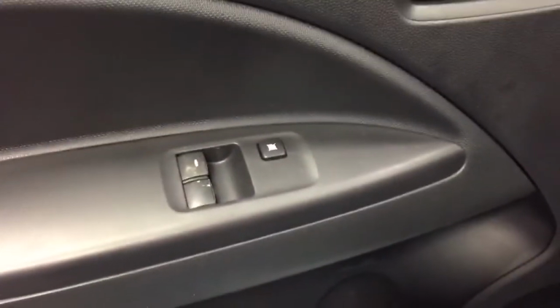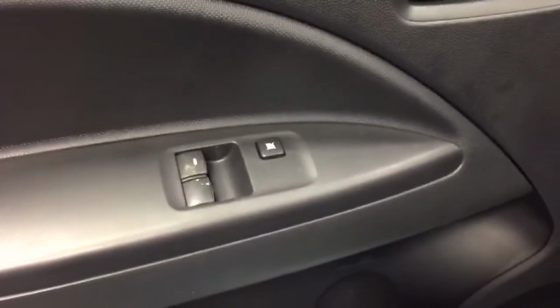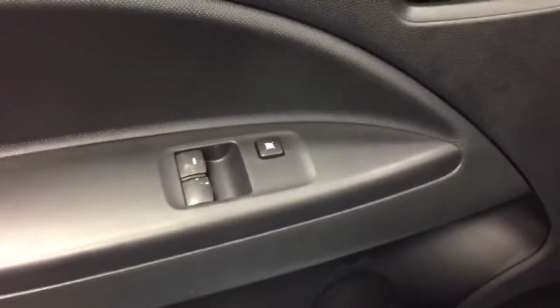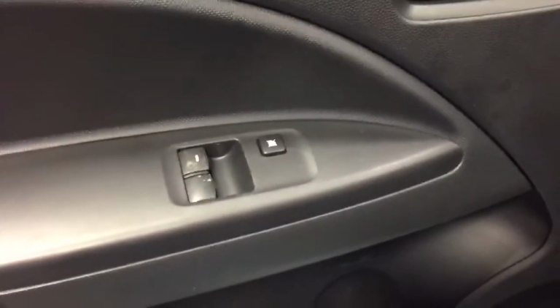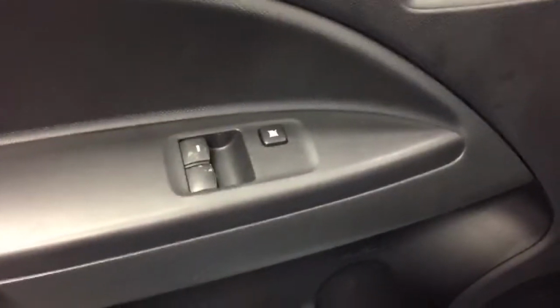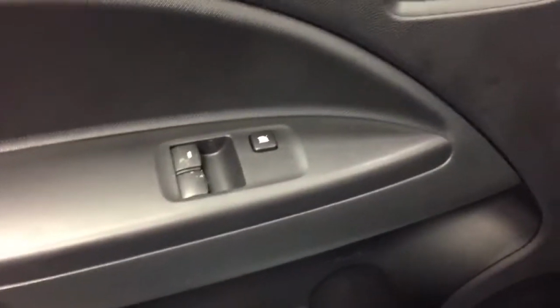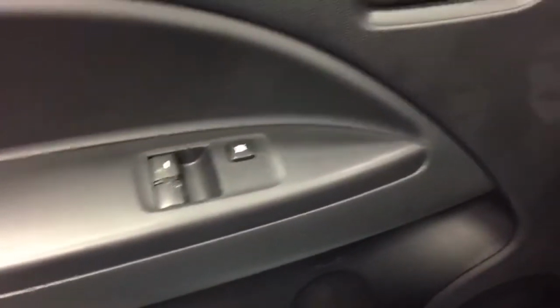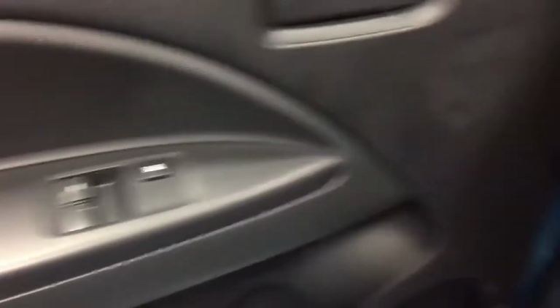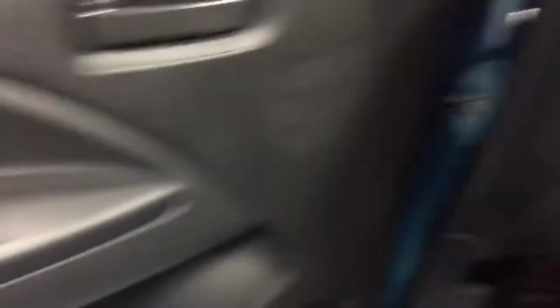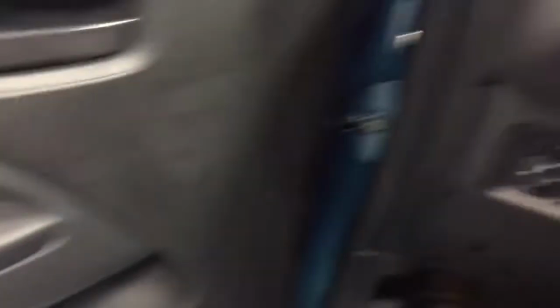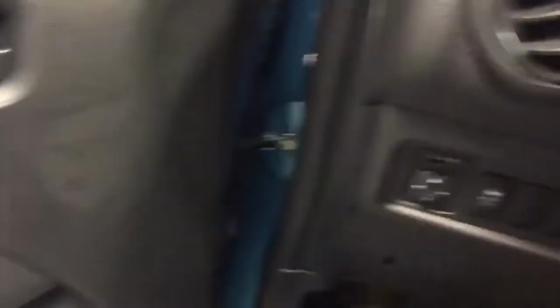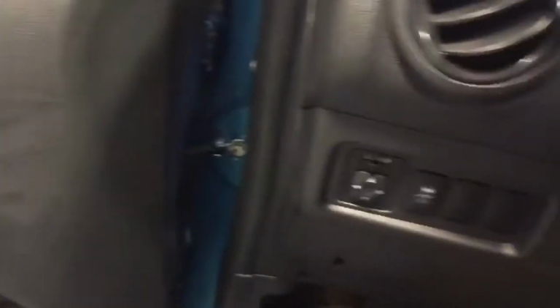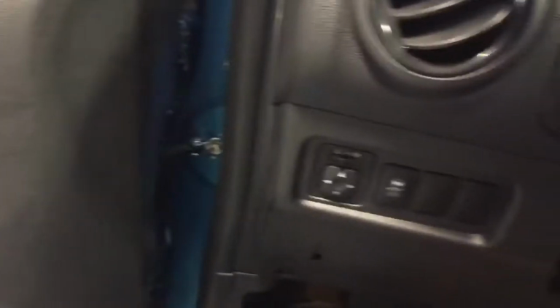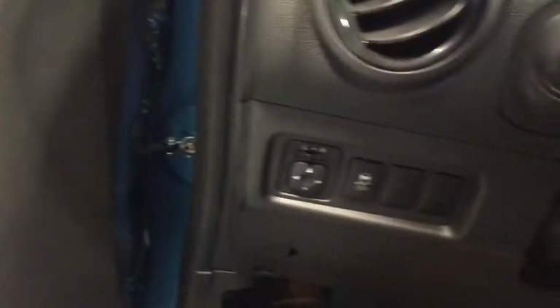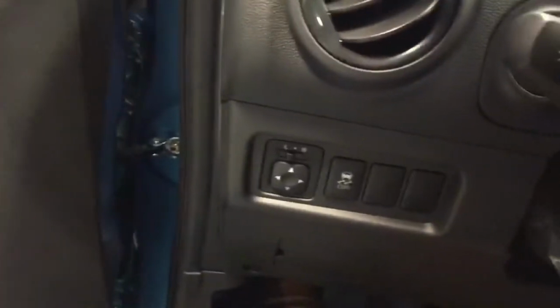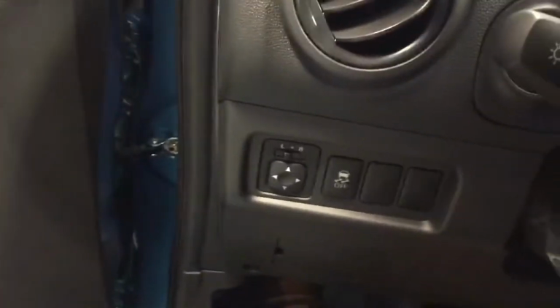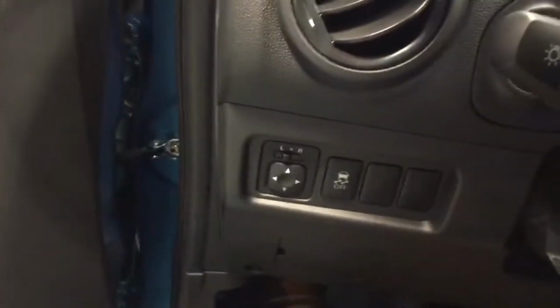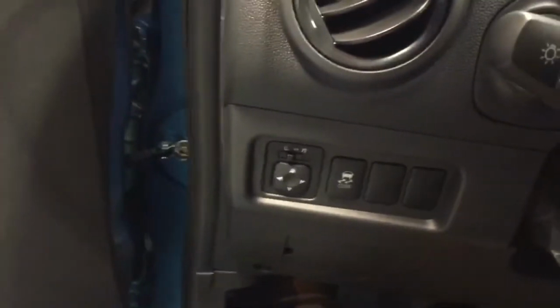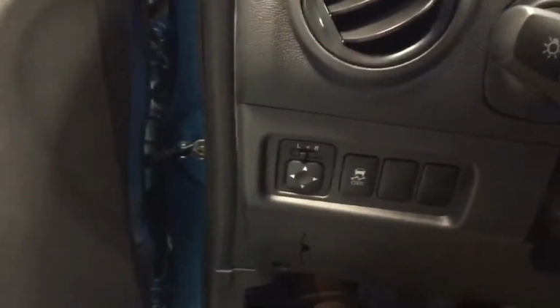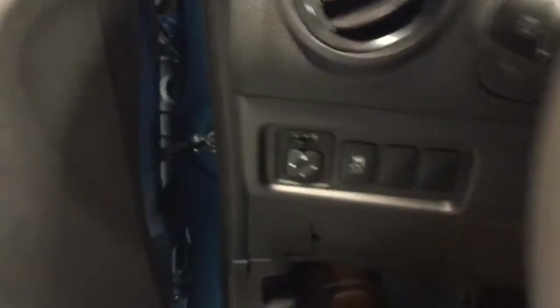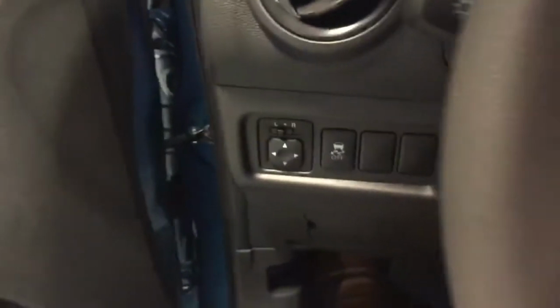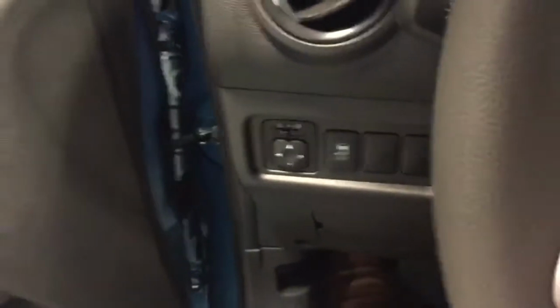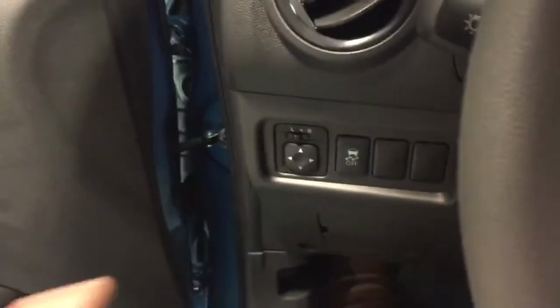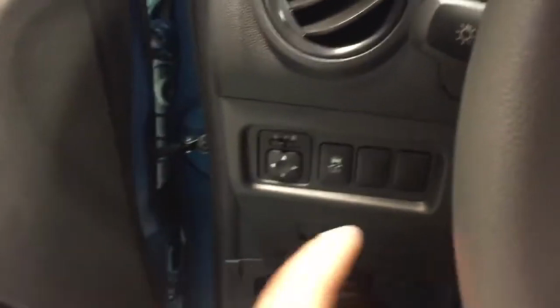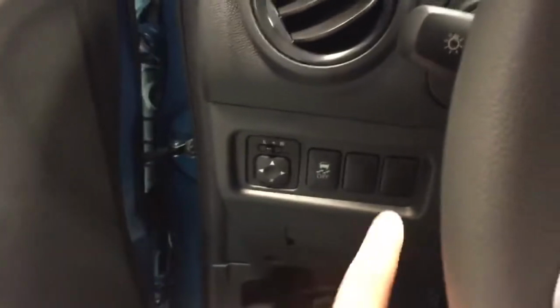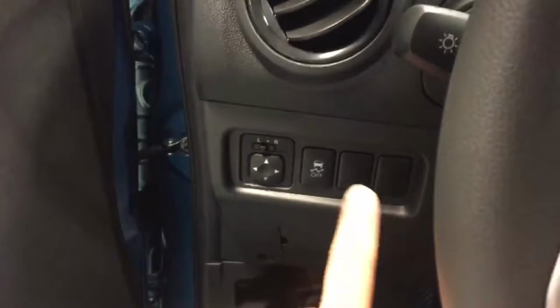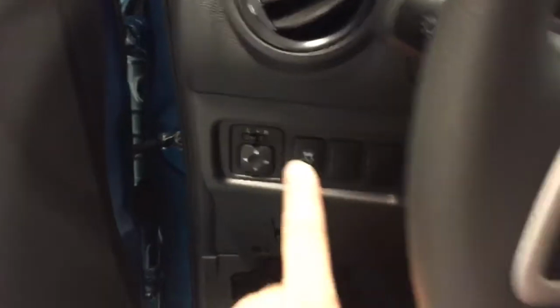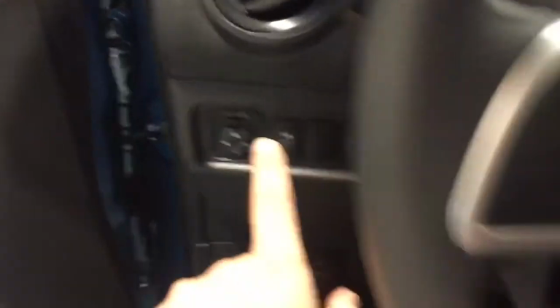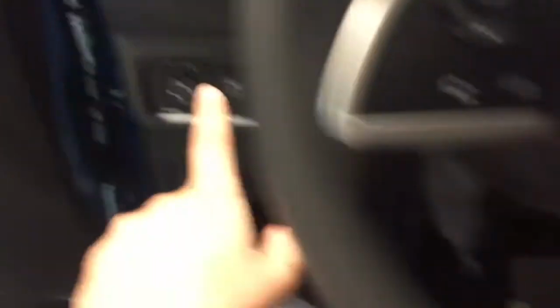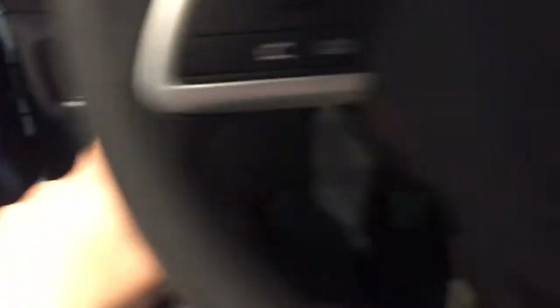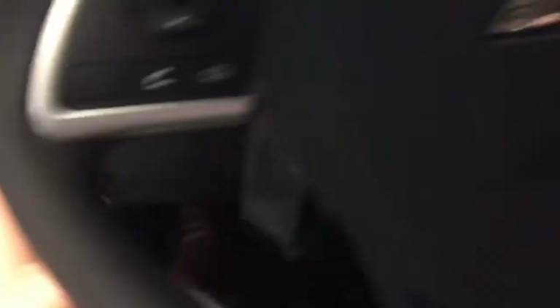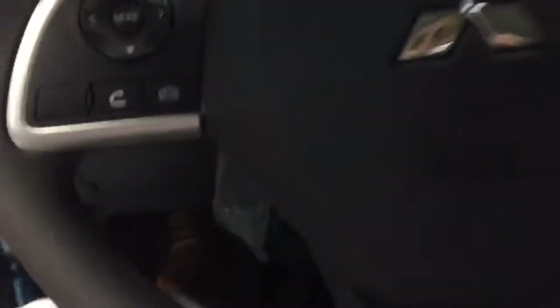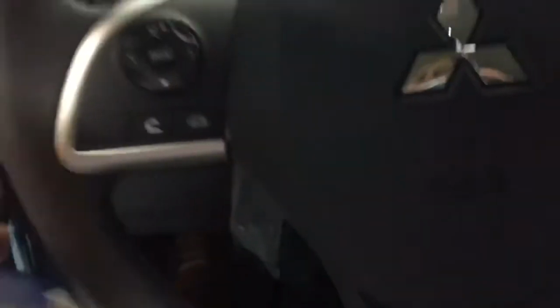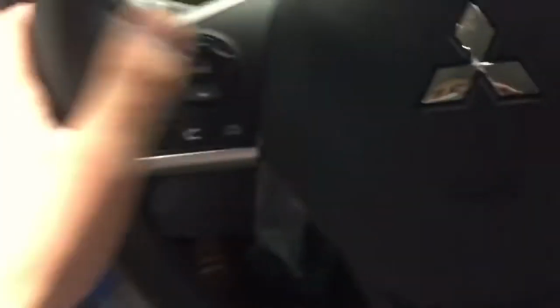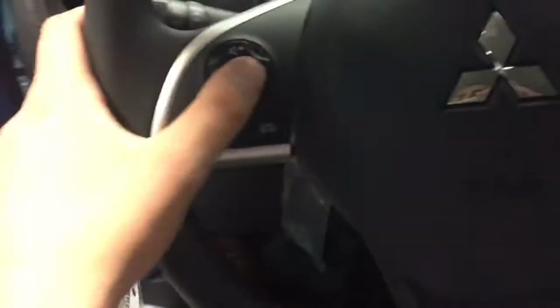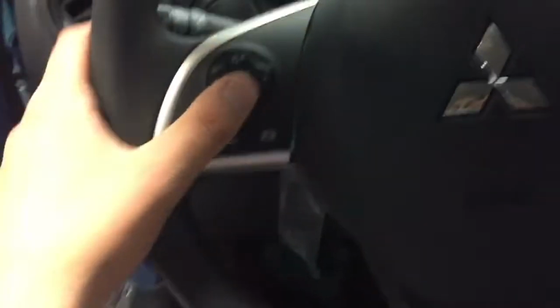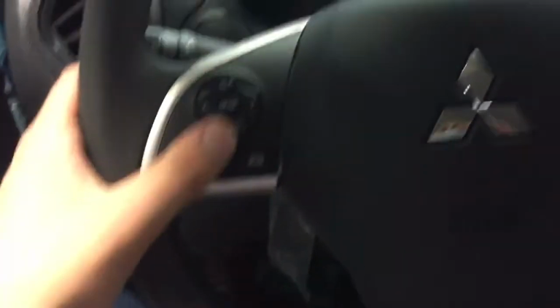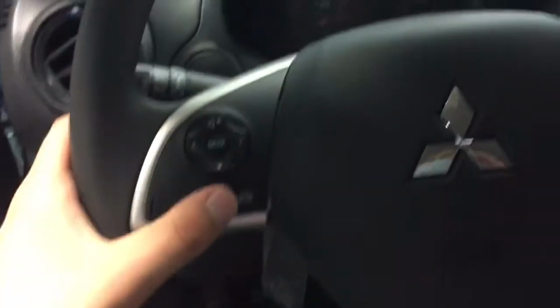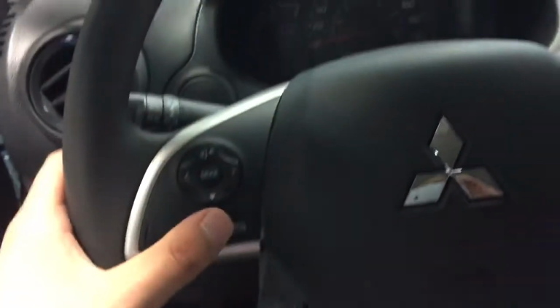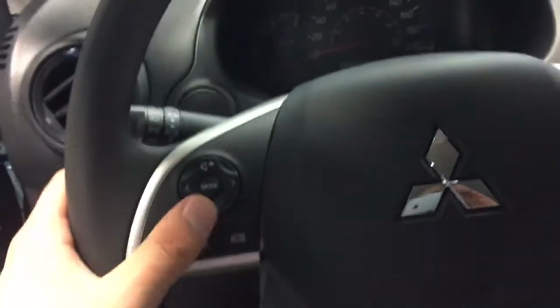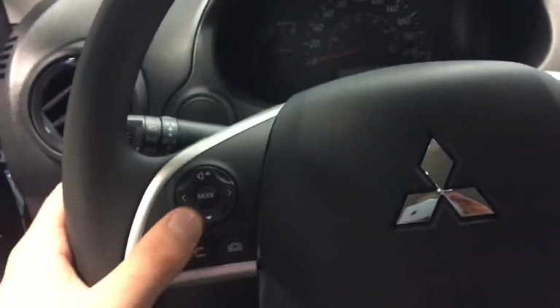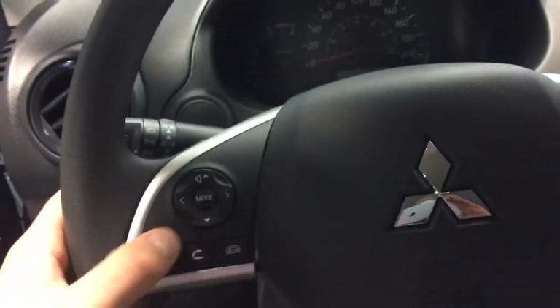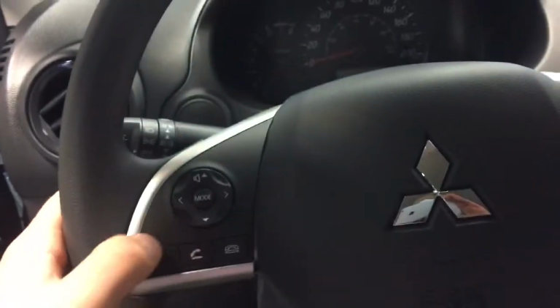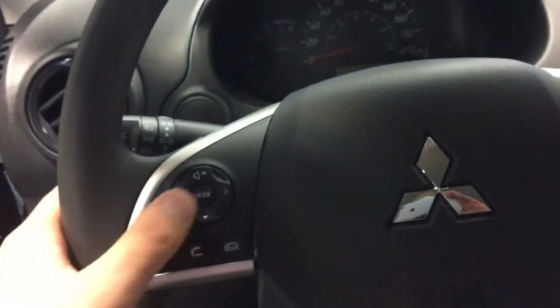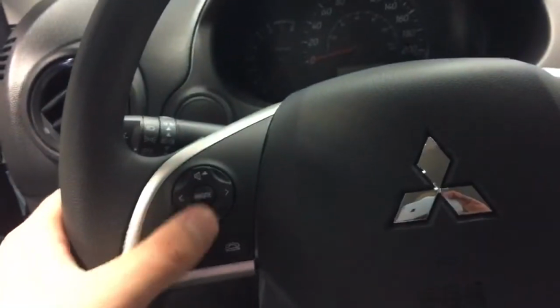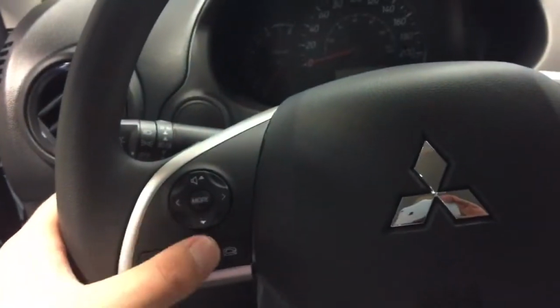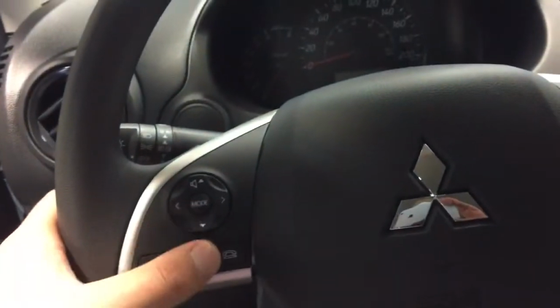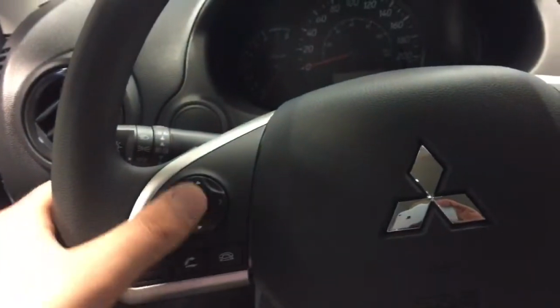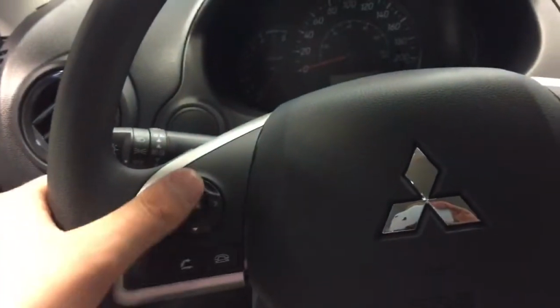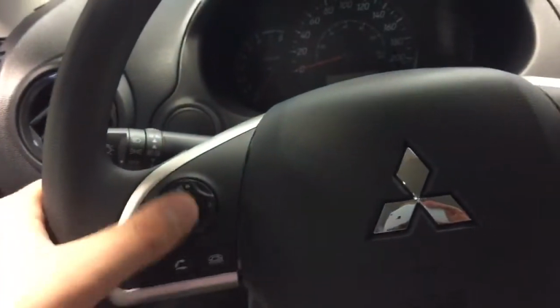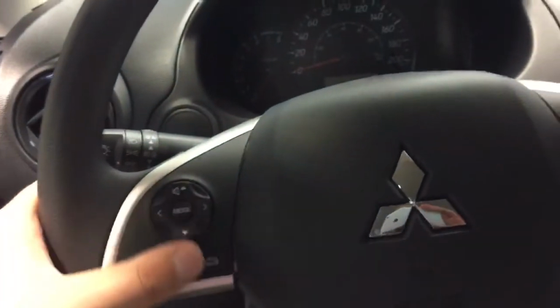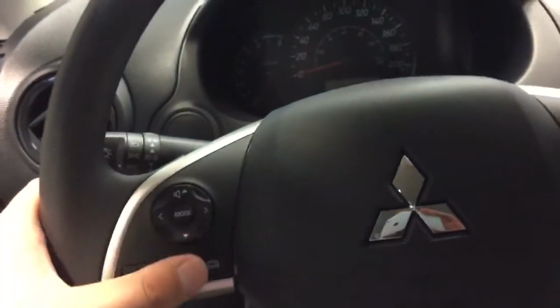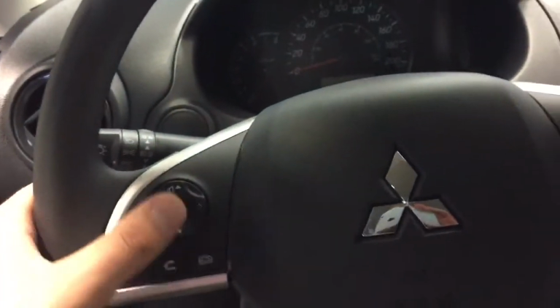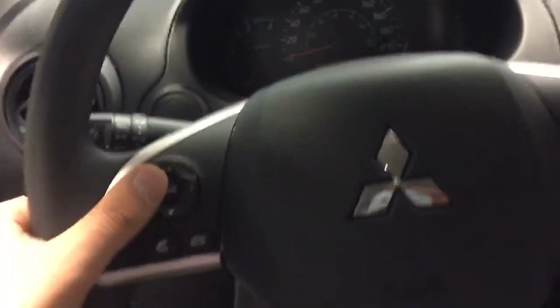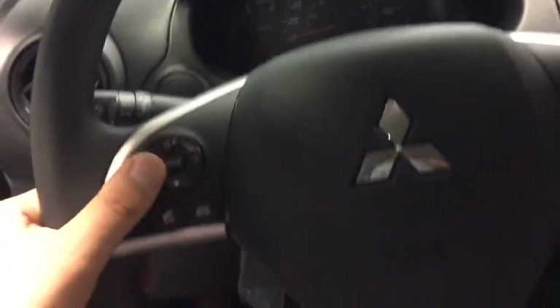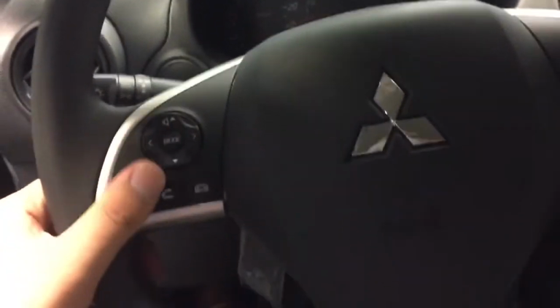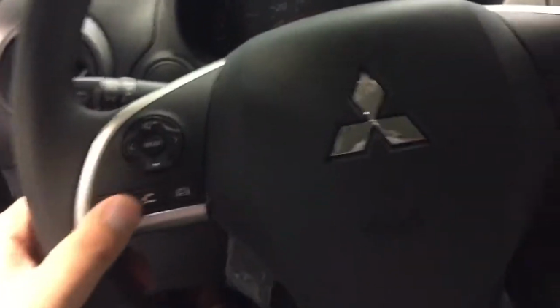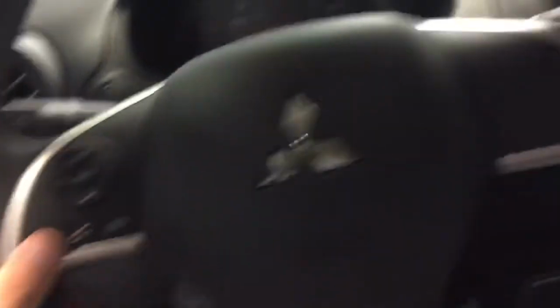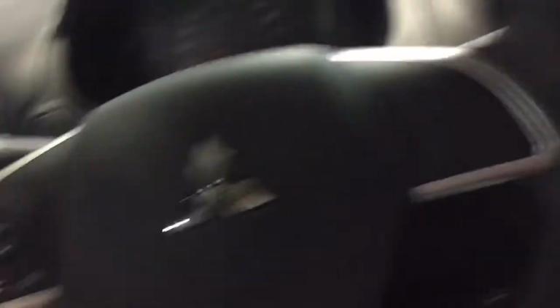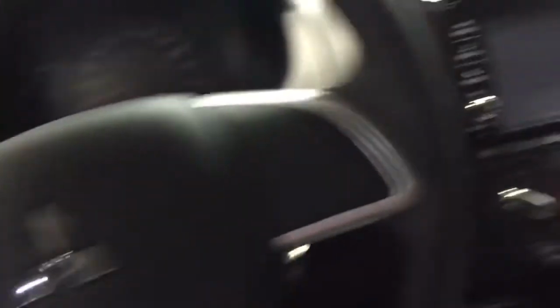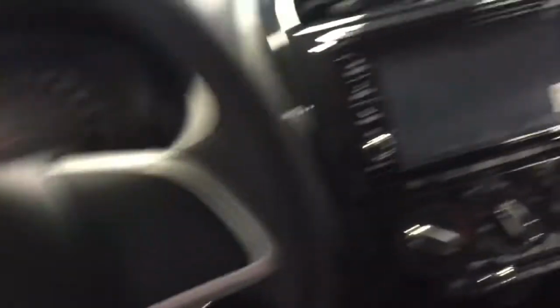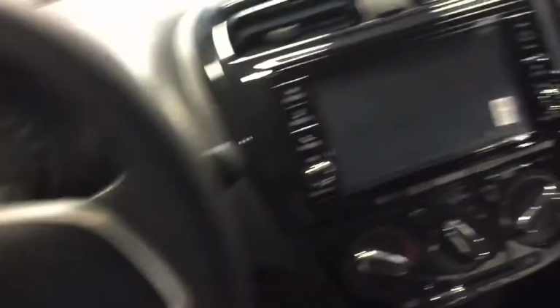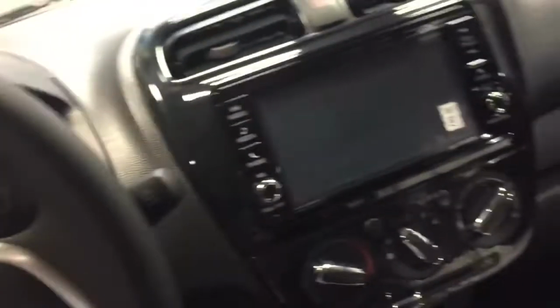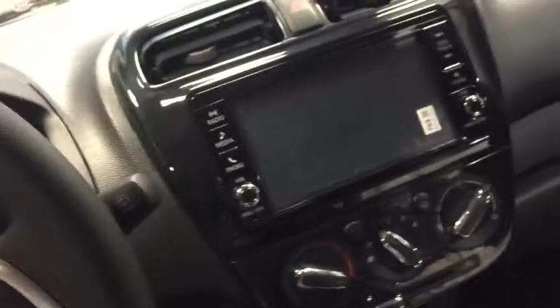So you have power windows, power side mirrors, and traction control. You also will have the Bluetooth and volume controls all at the touch of your thumb.